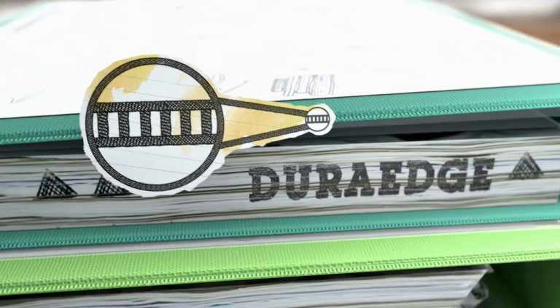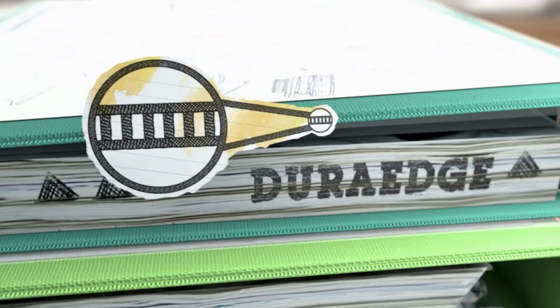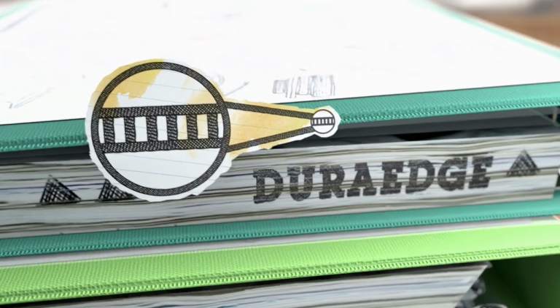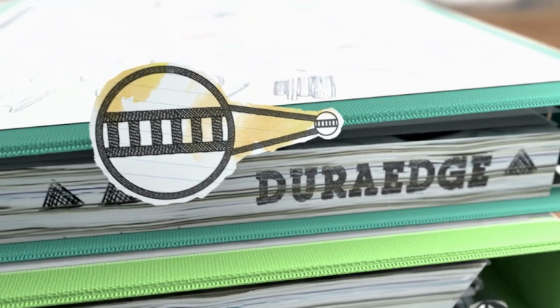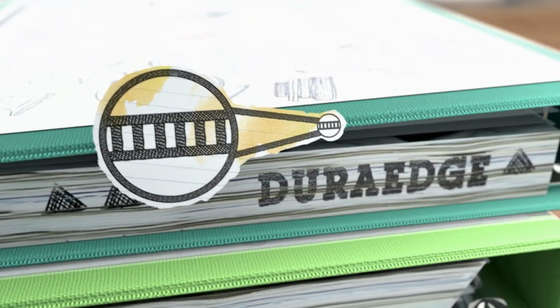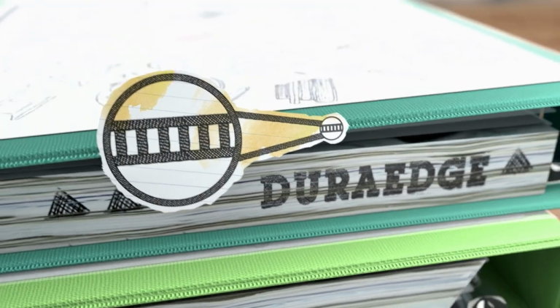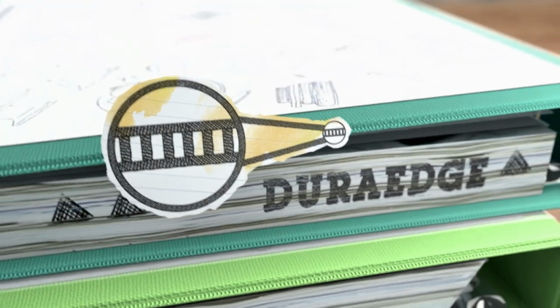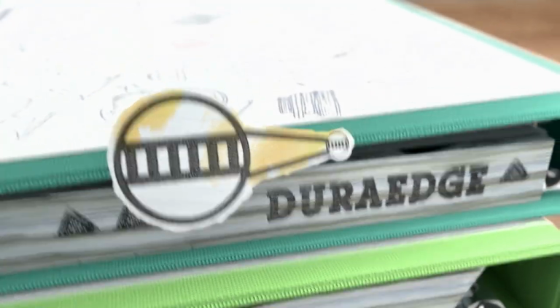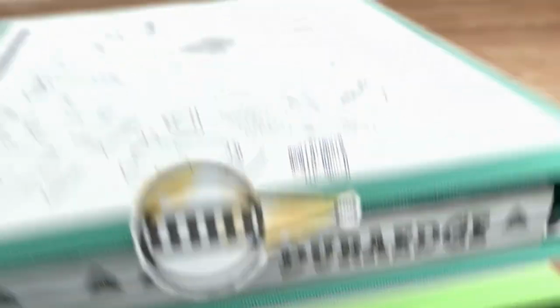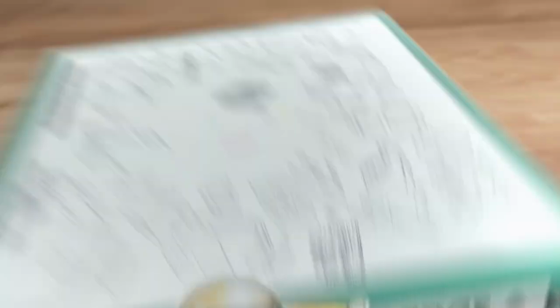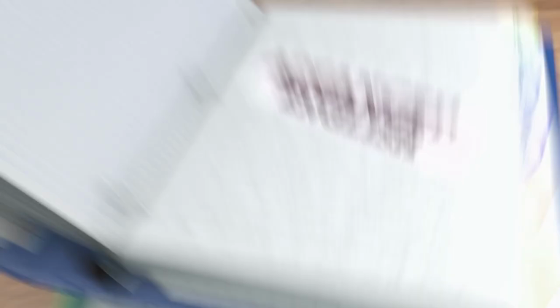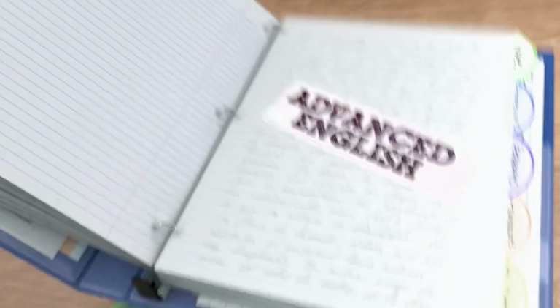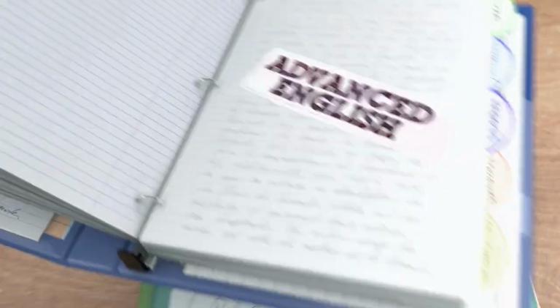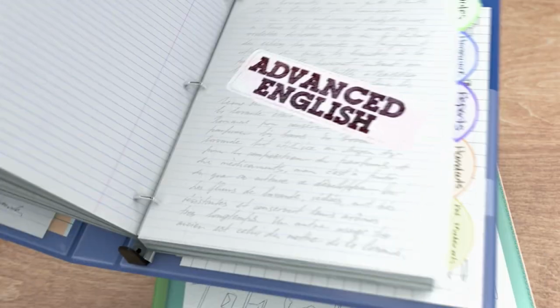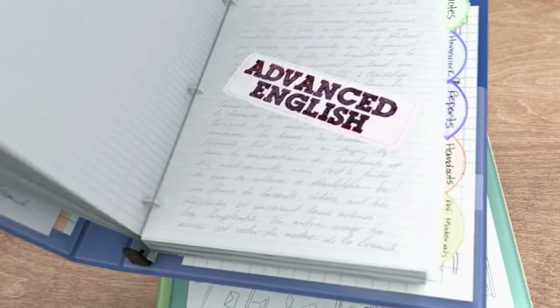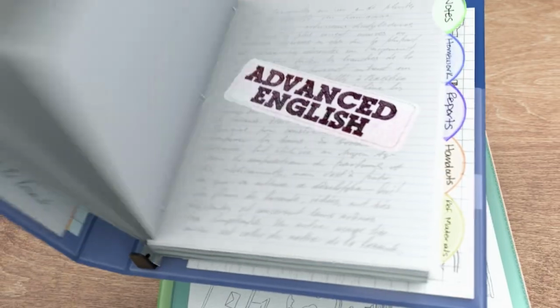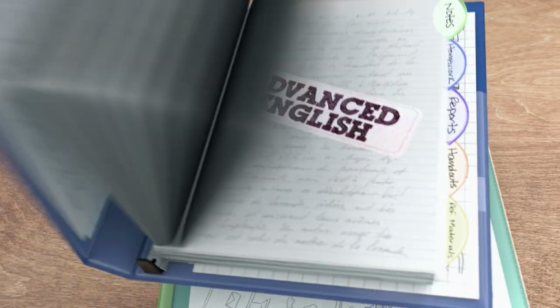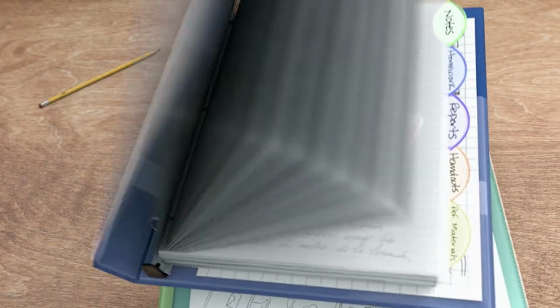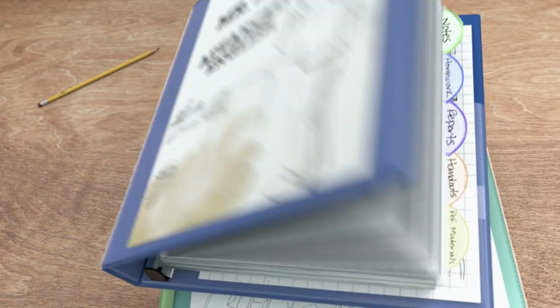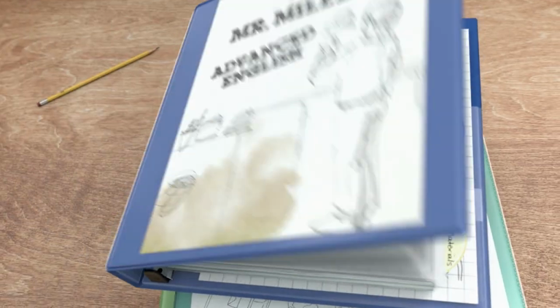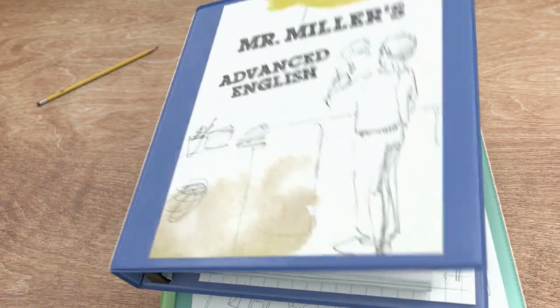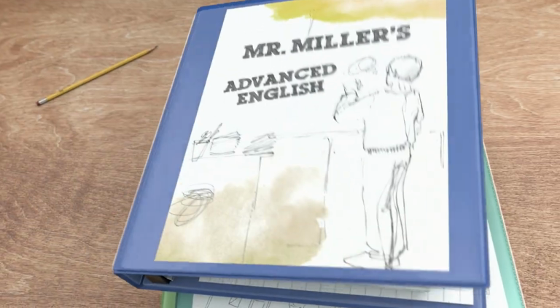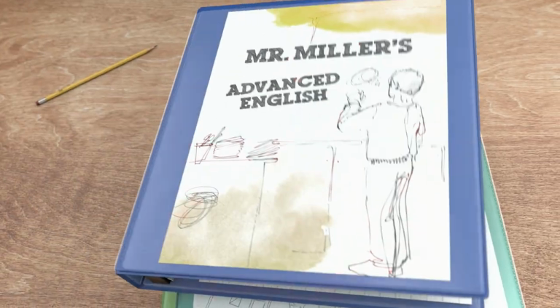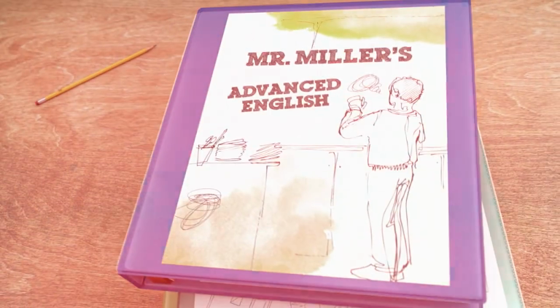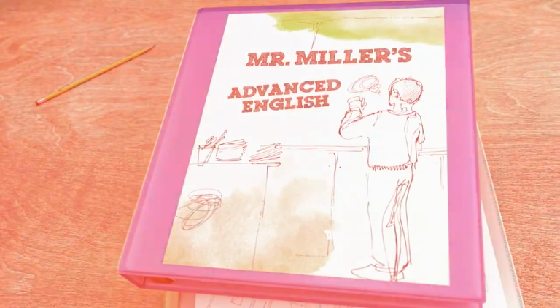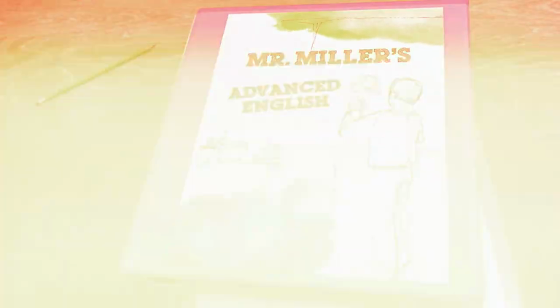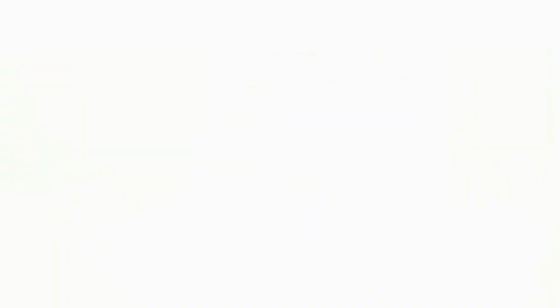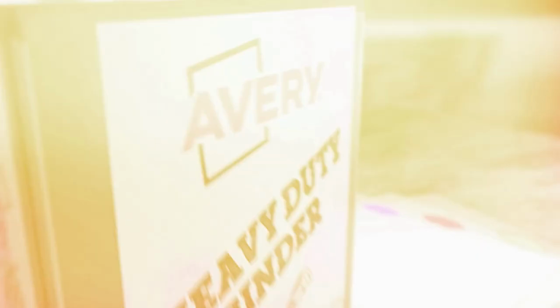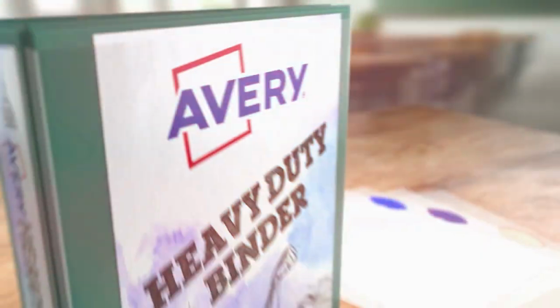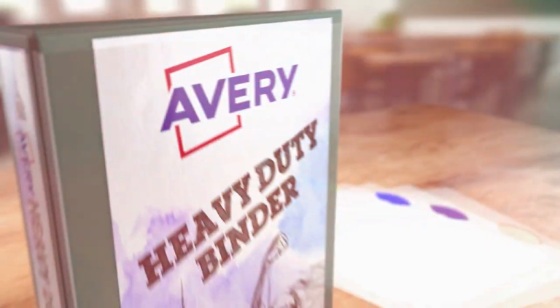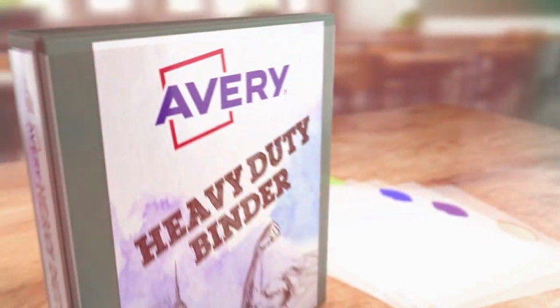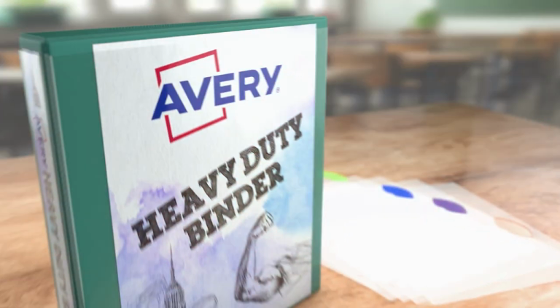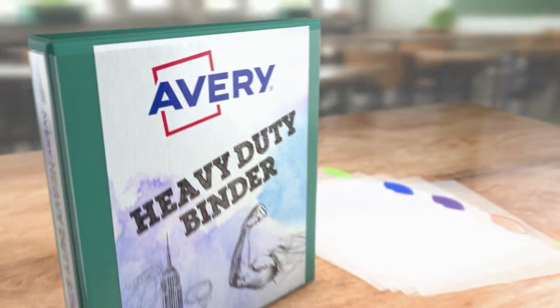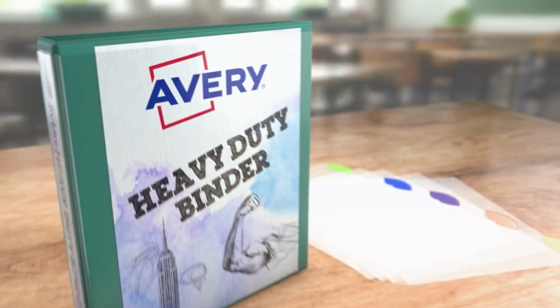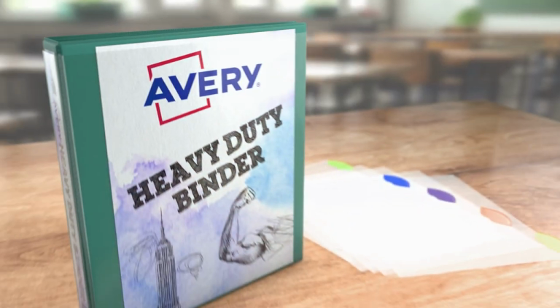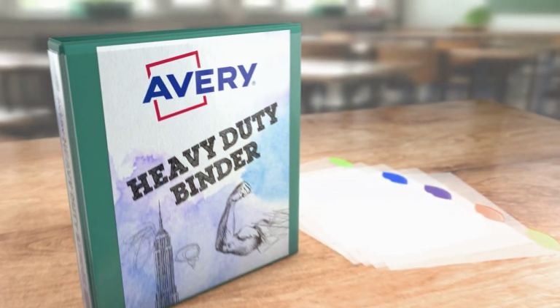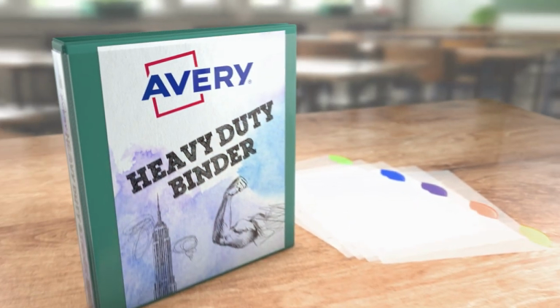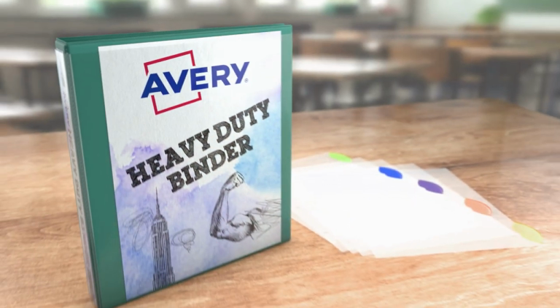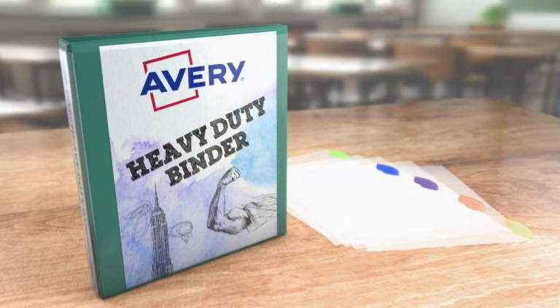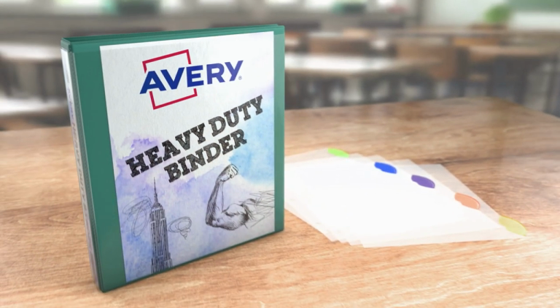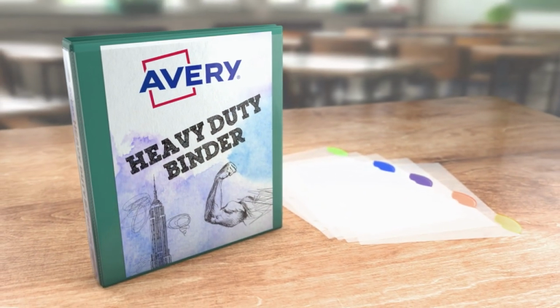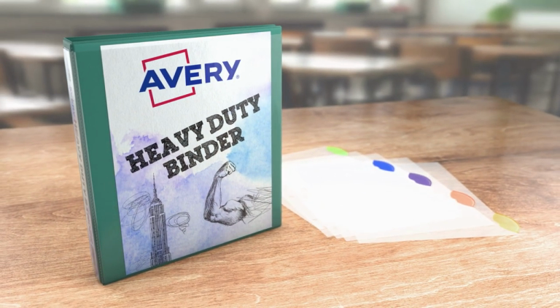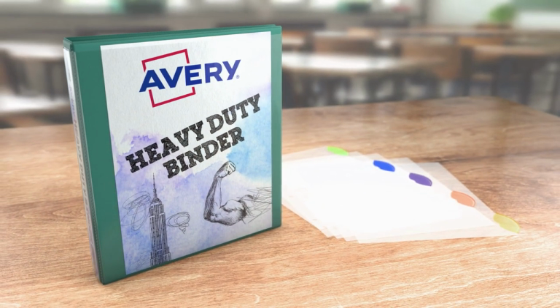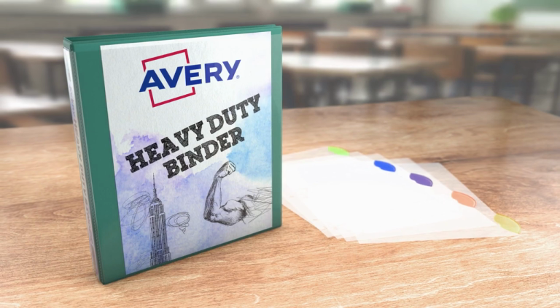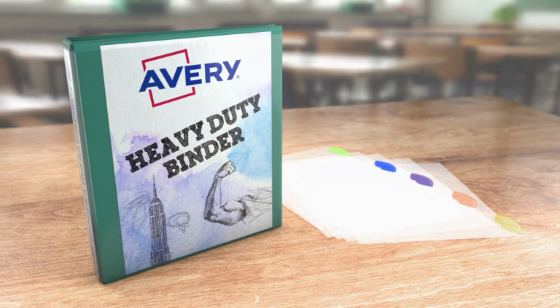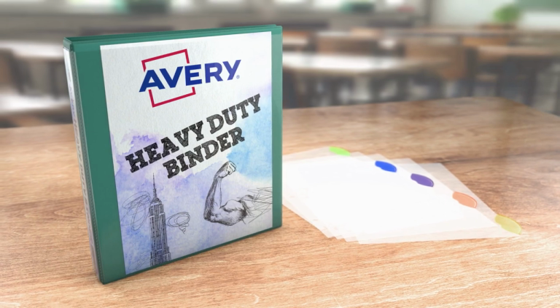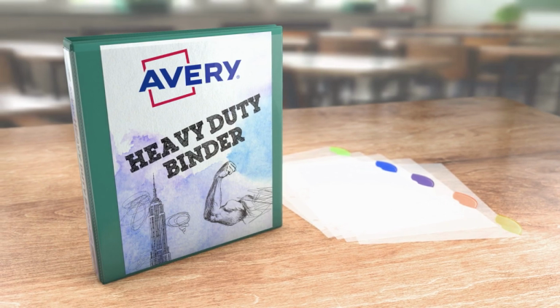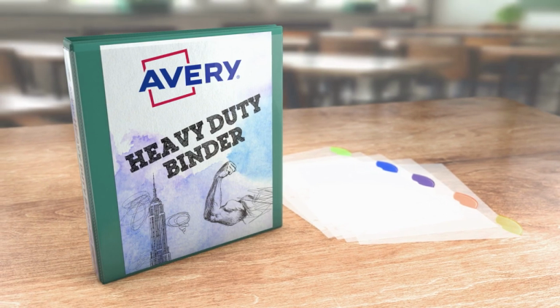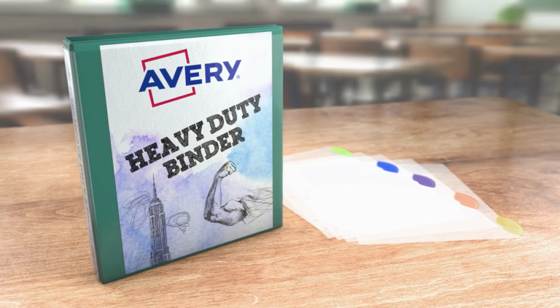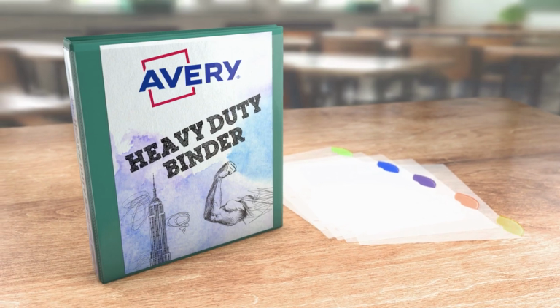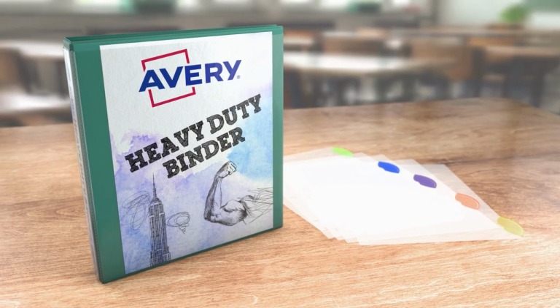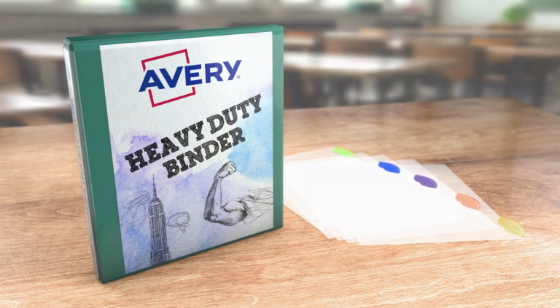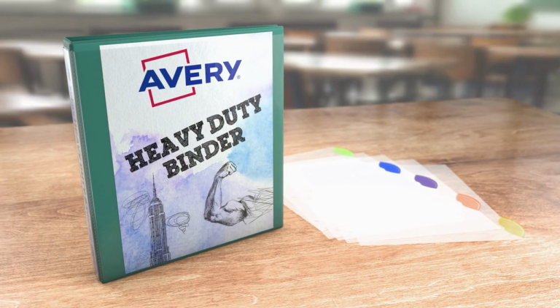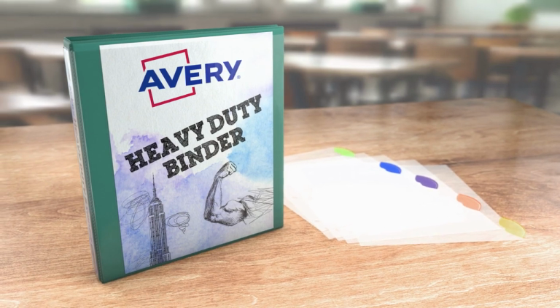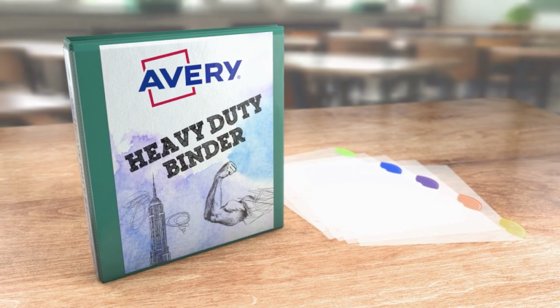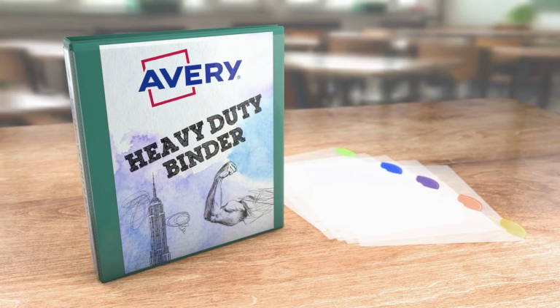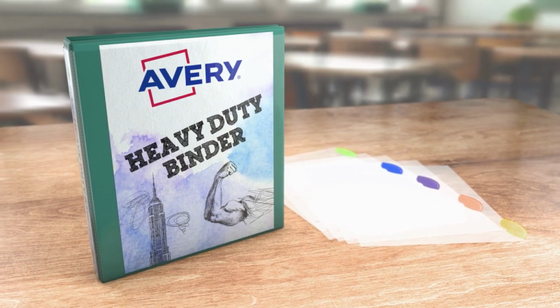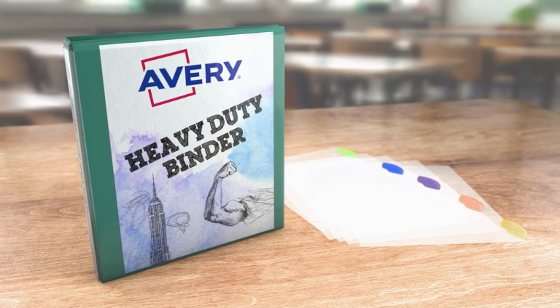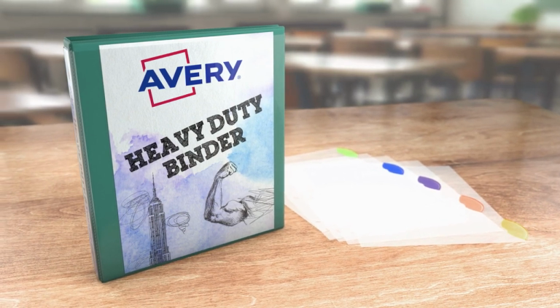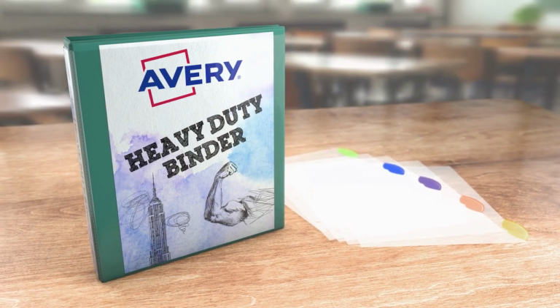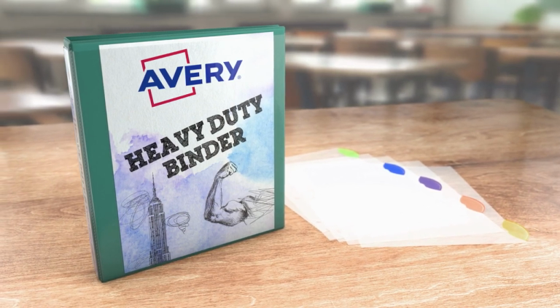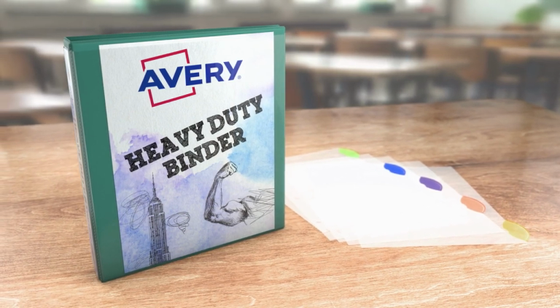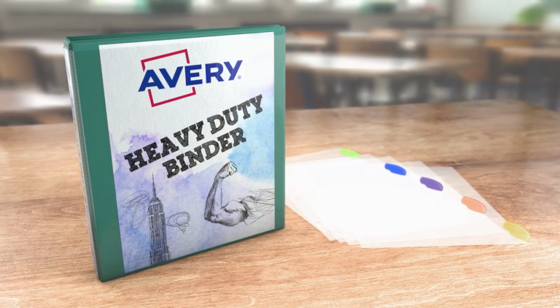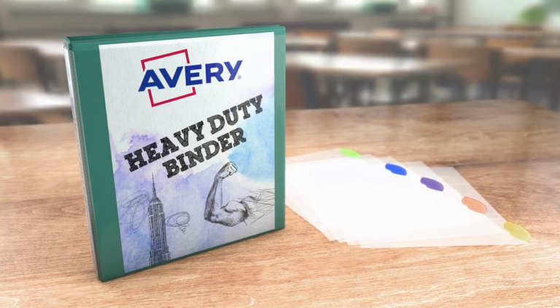Even Mr. Miller's English class. So get organized with Avery Heavy Duty Binders and Style Edge Dividers.